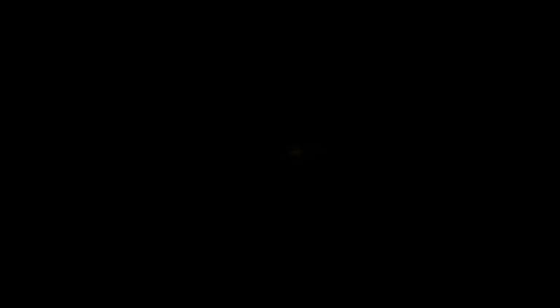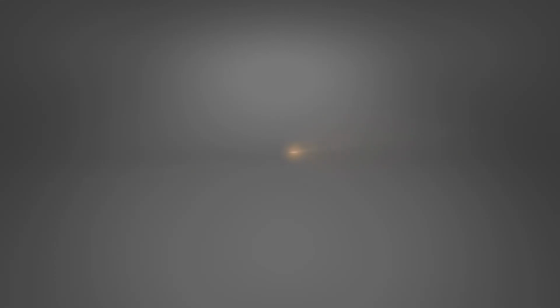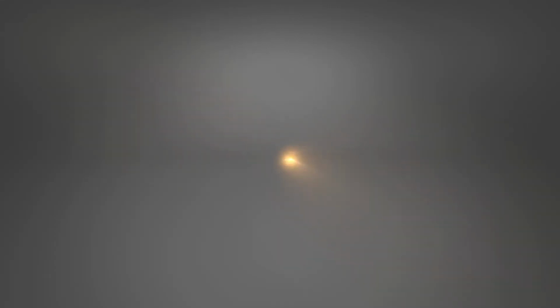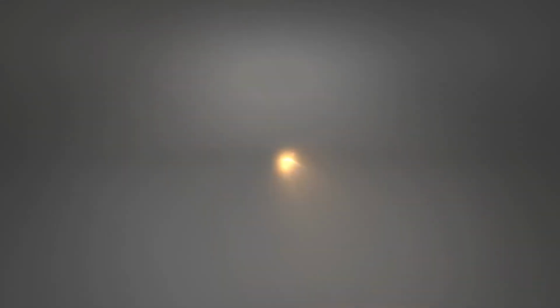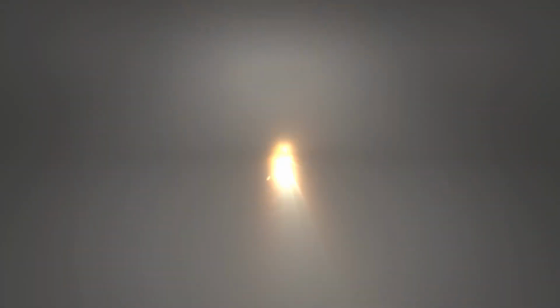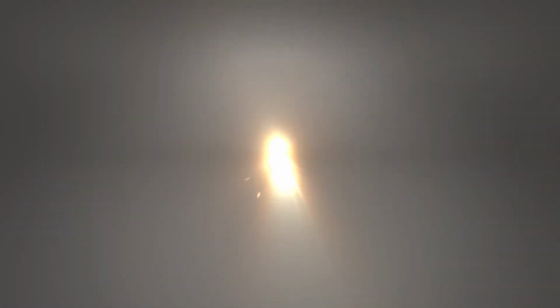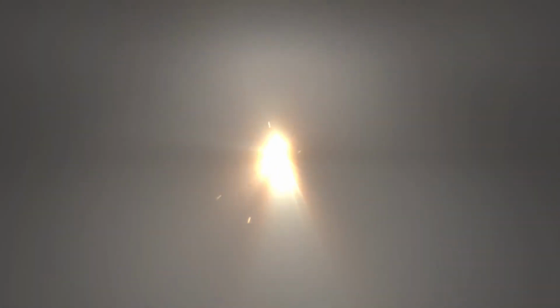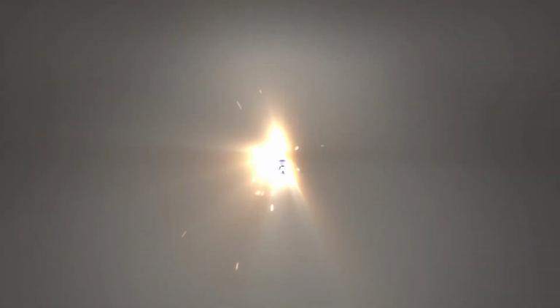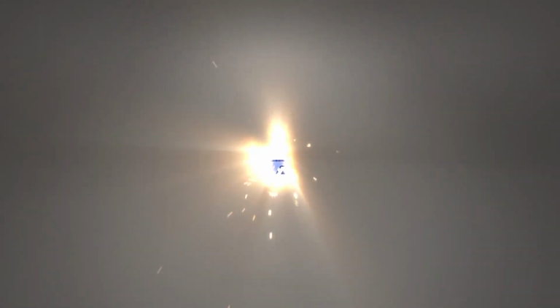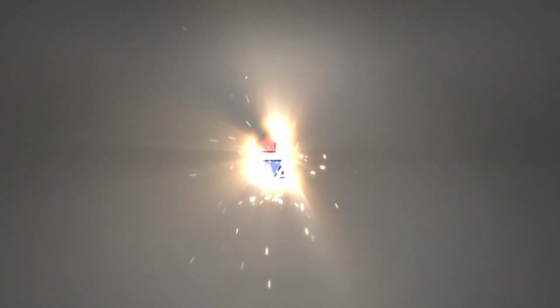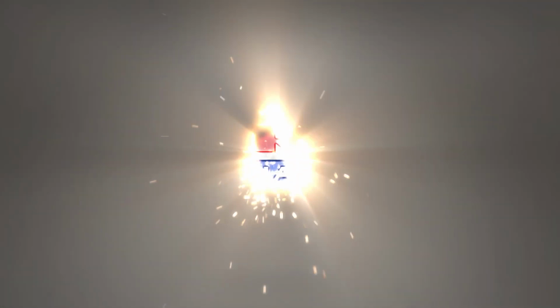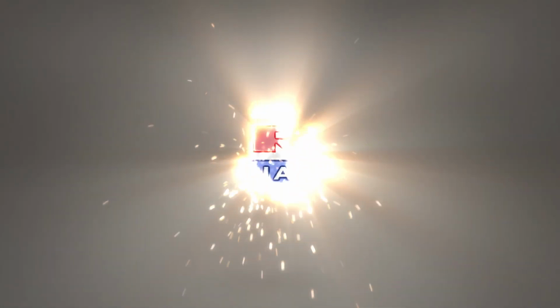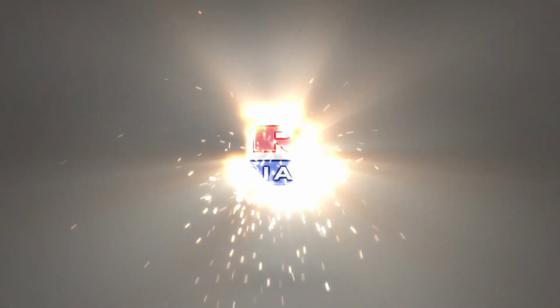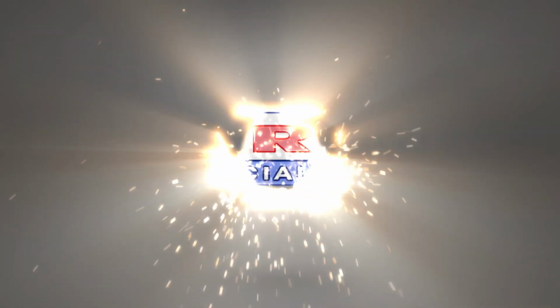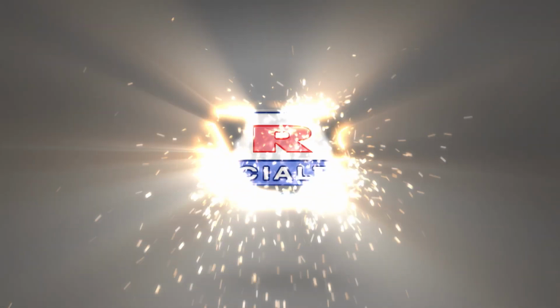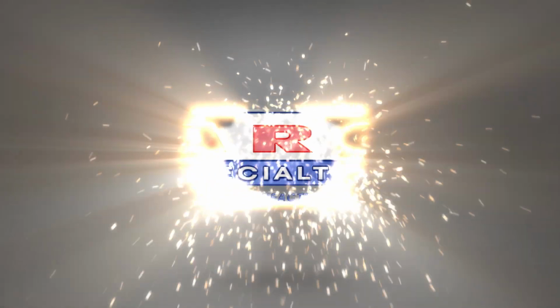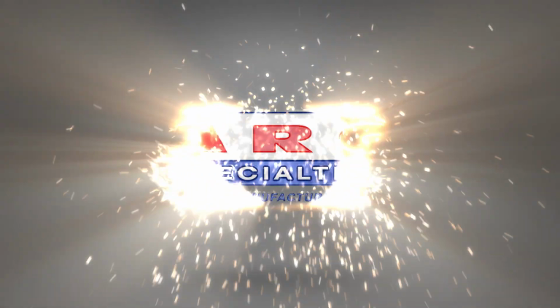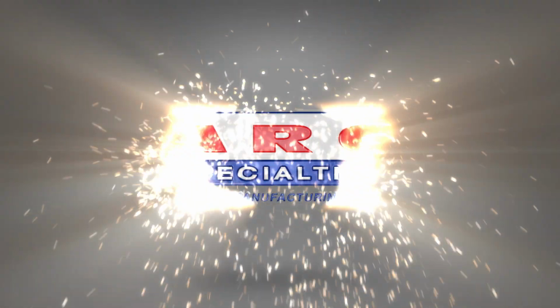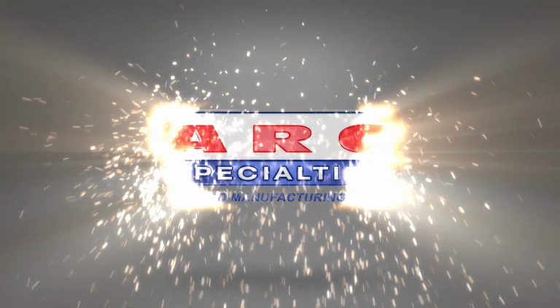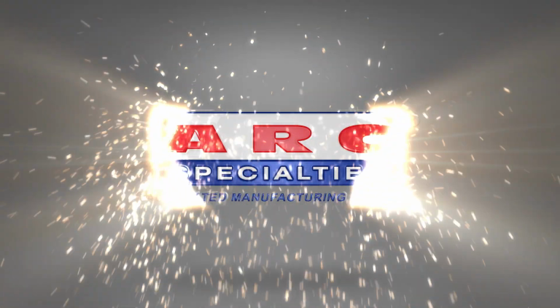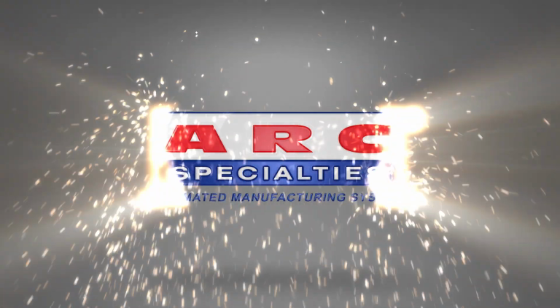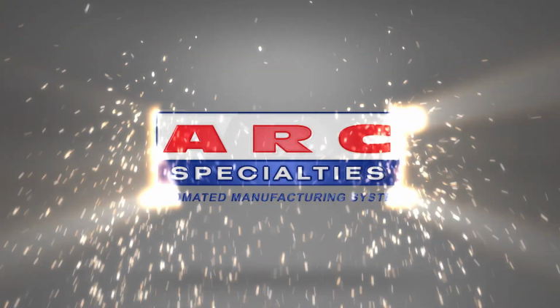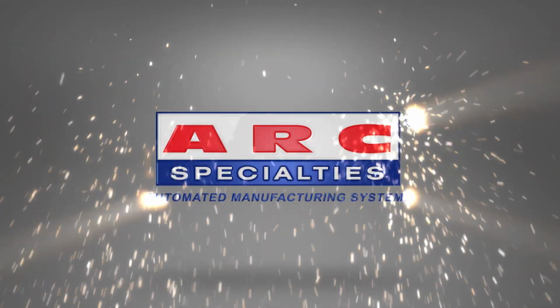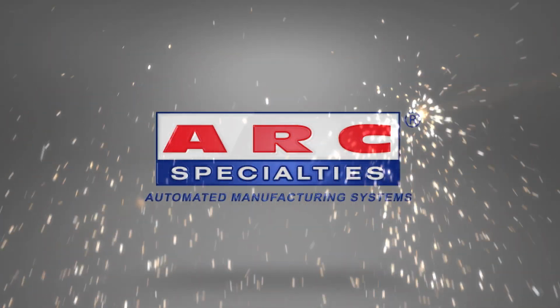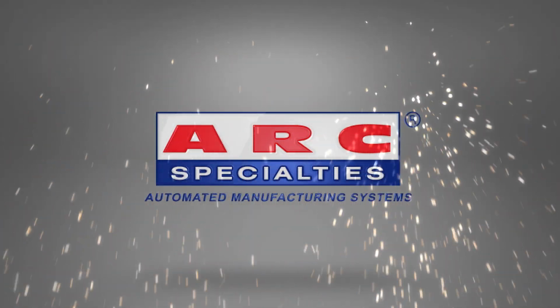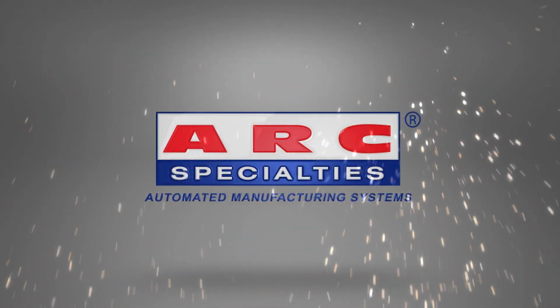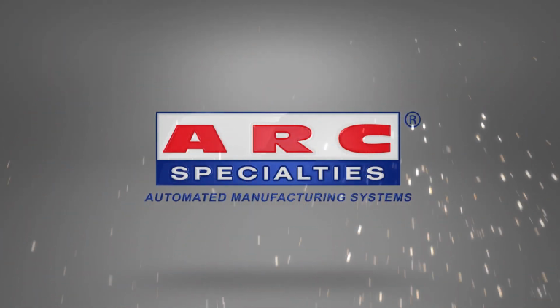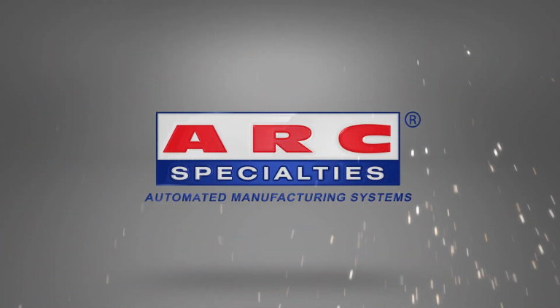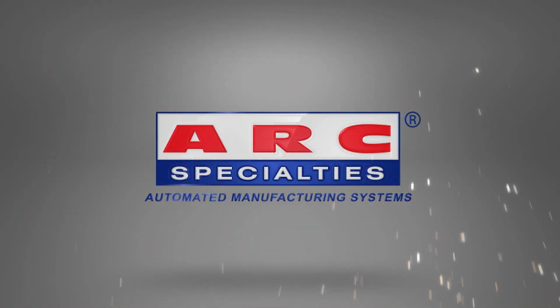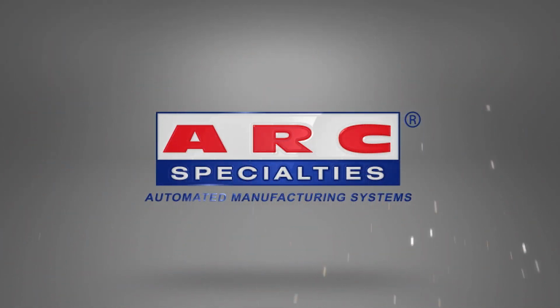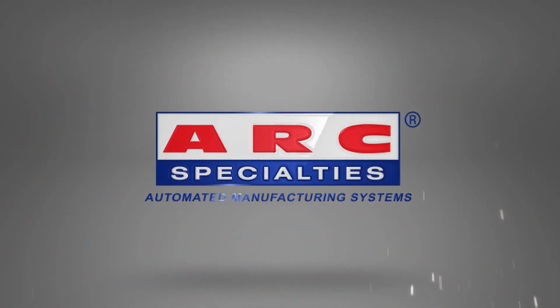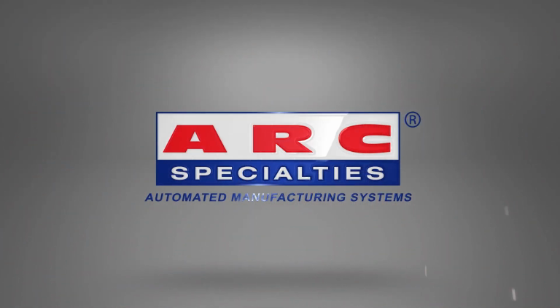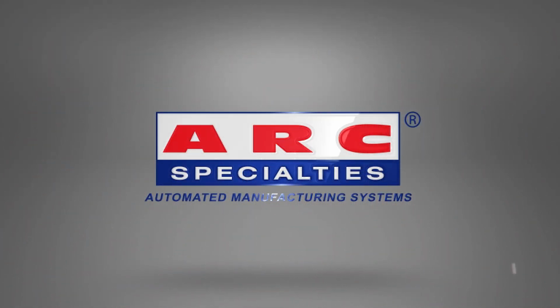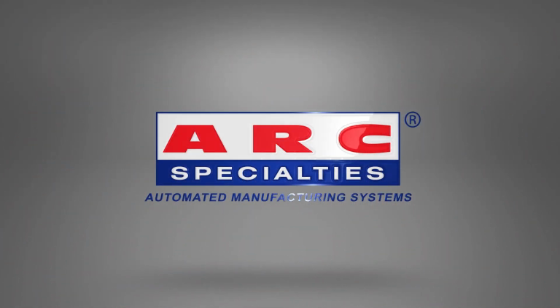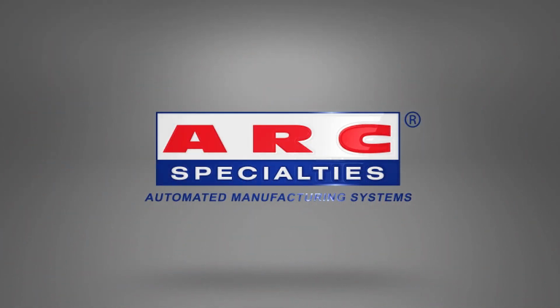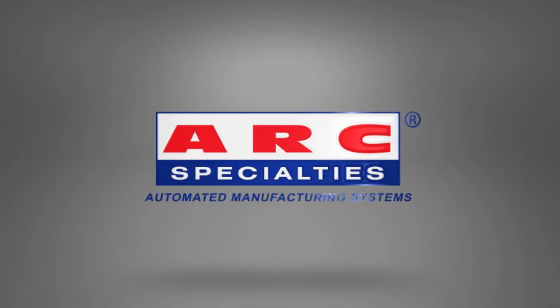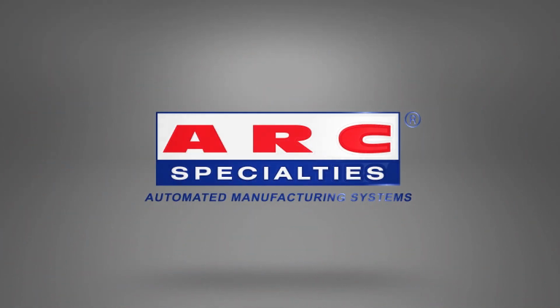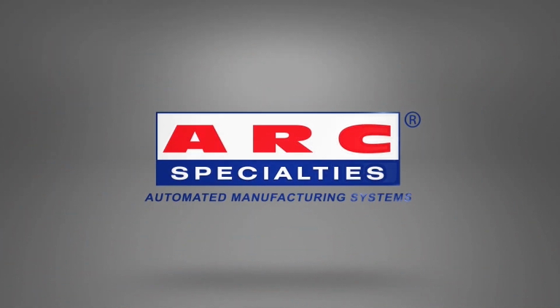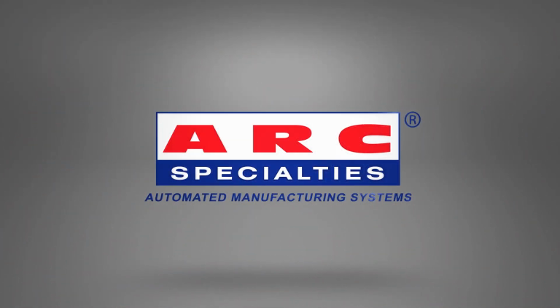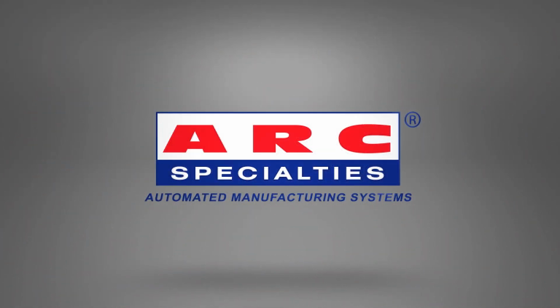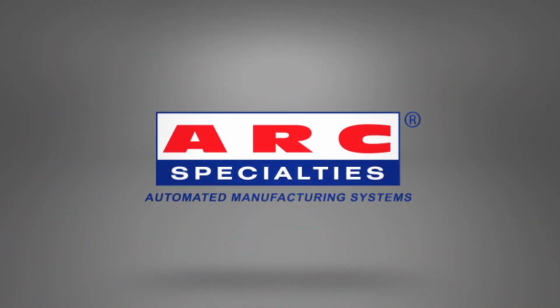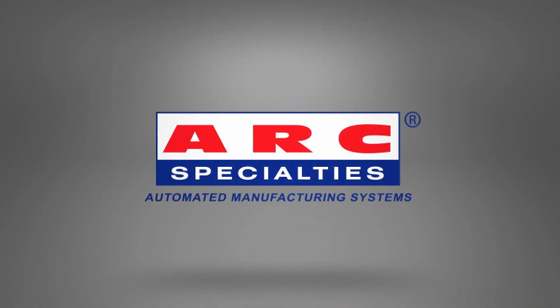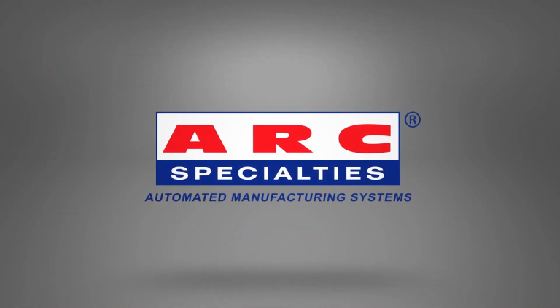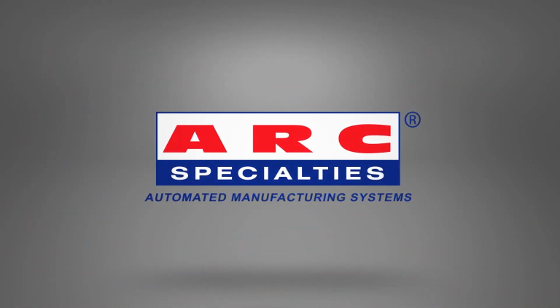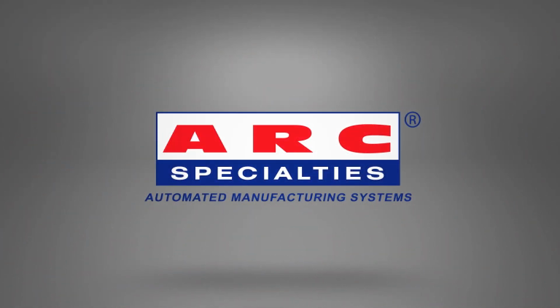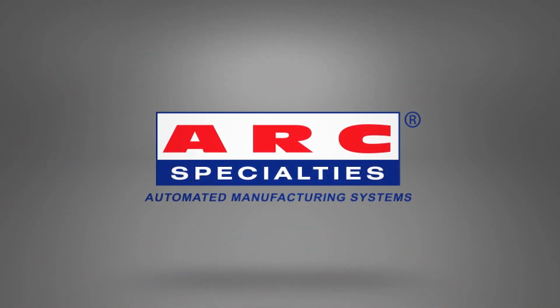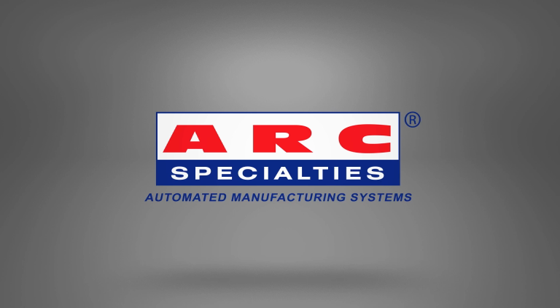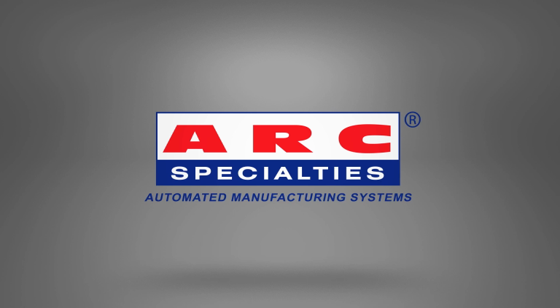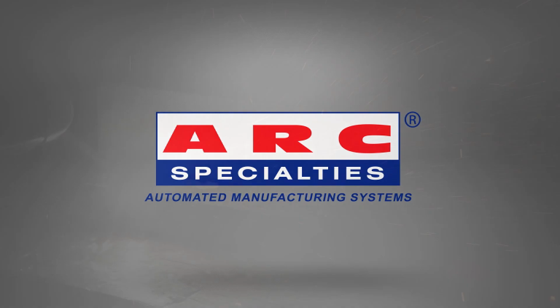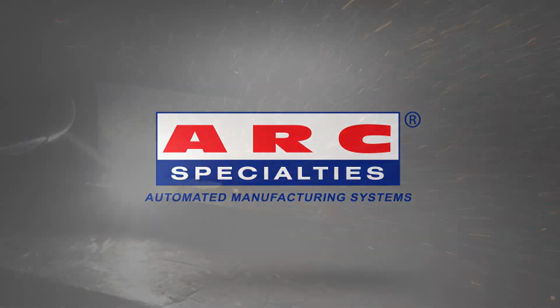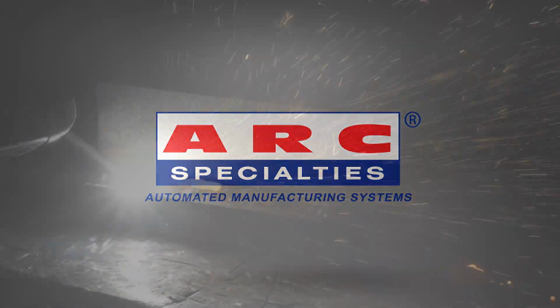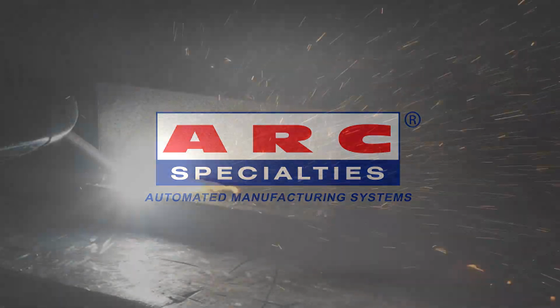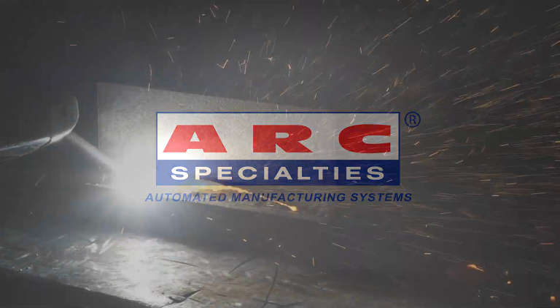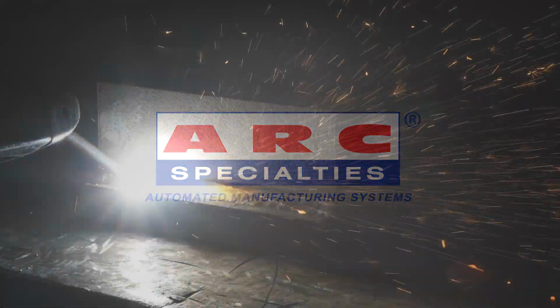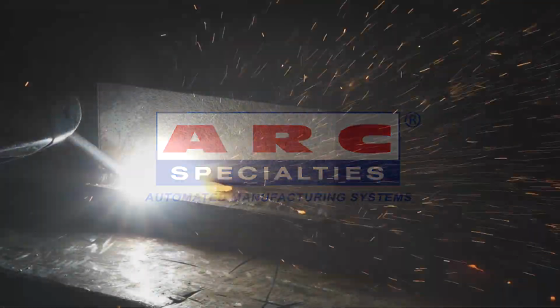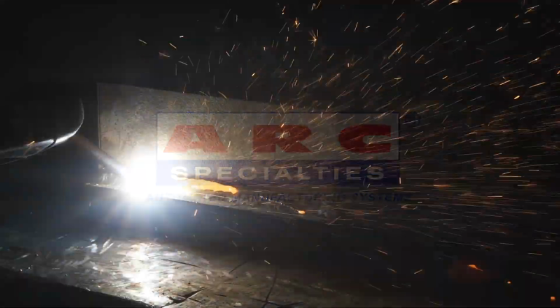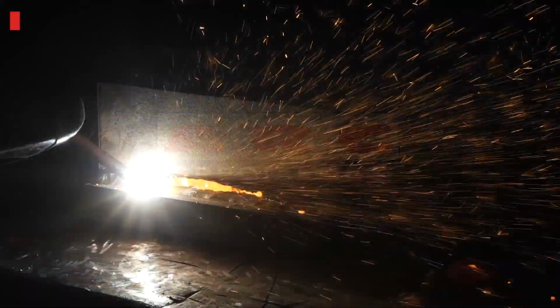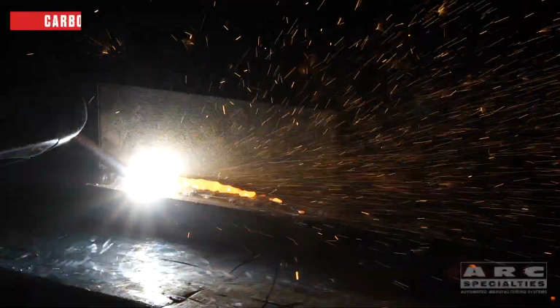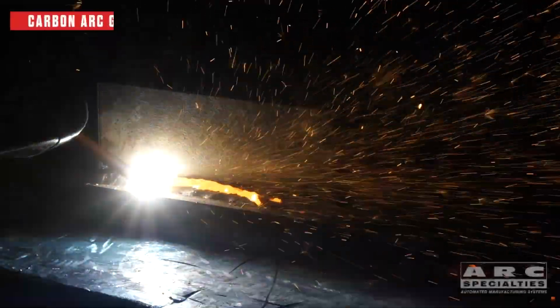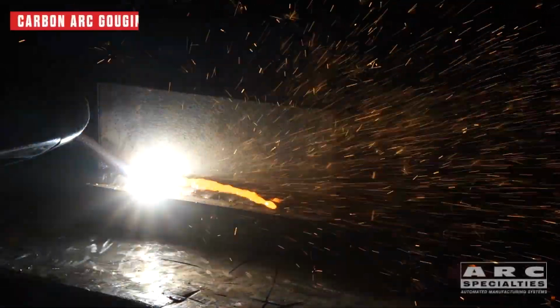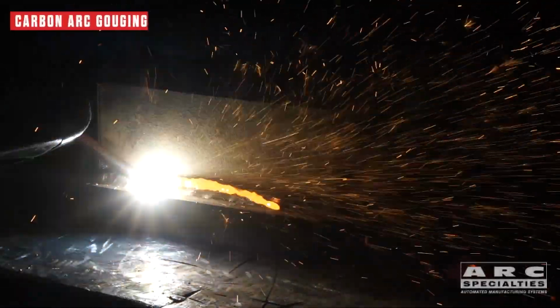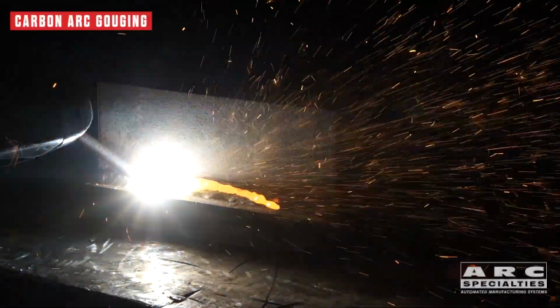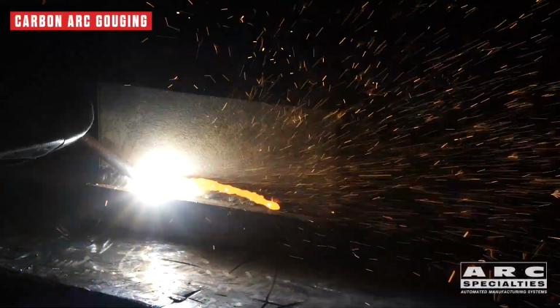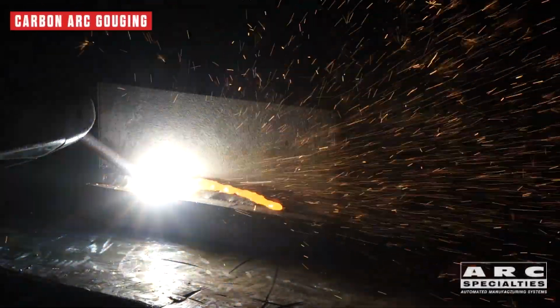Hello, this is Dan Alford with Arc Specialties. Today we're talking about full penetration welding, and we're going to do this with back gouging.